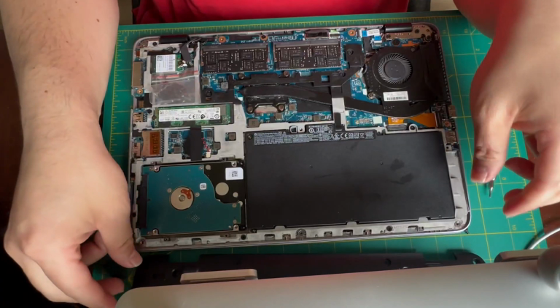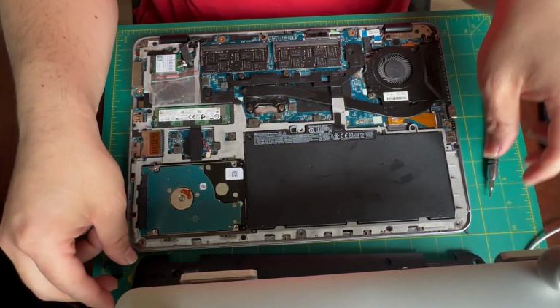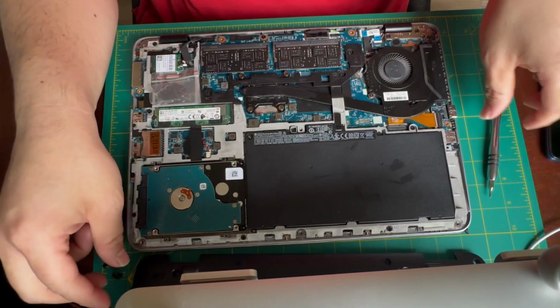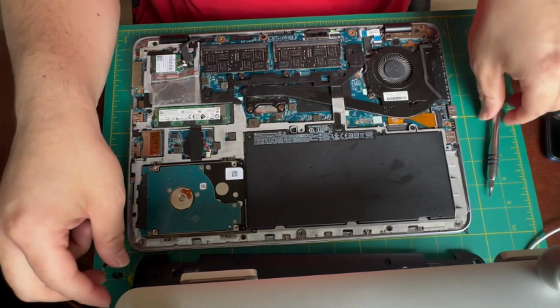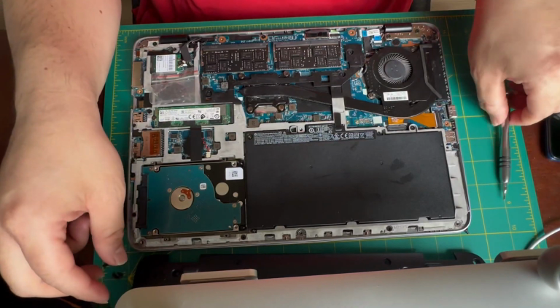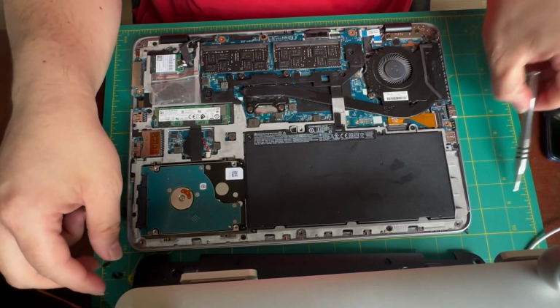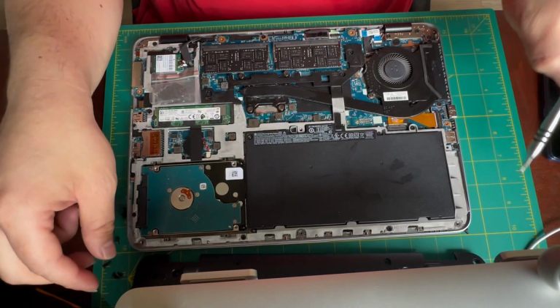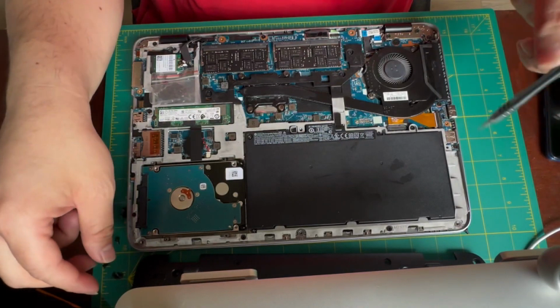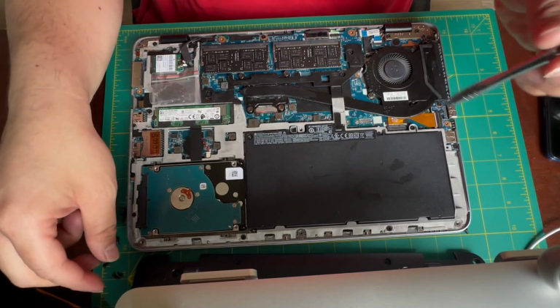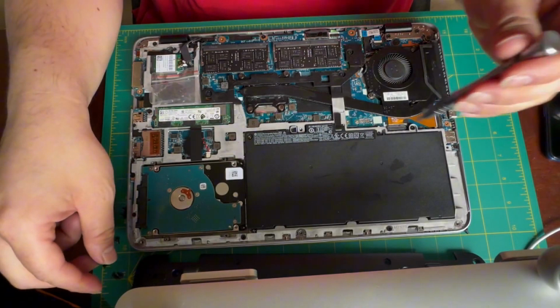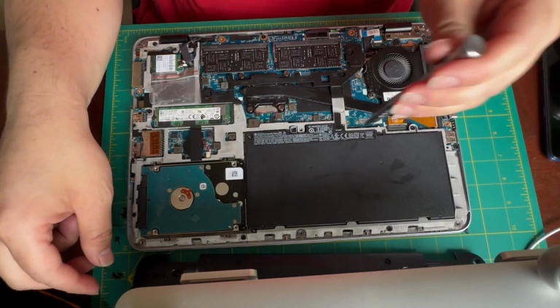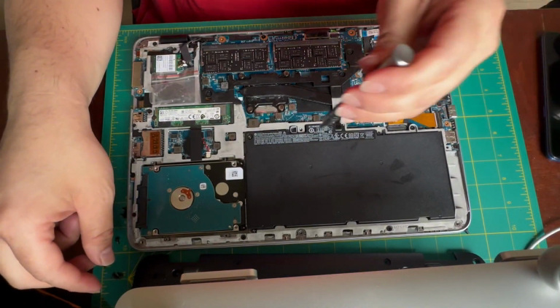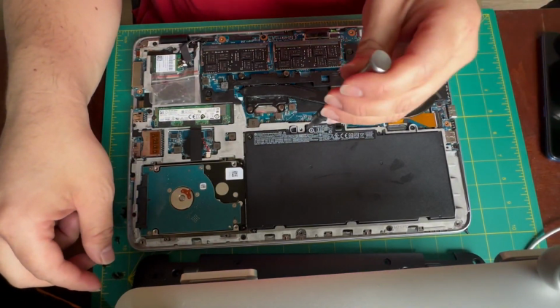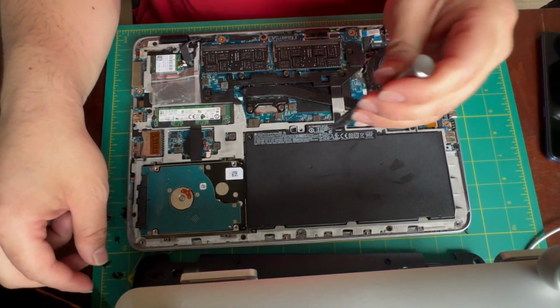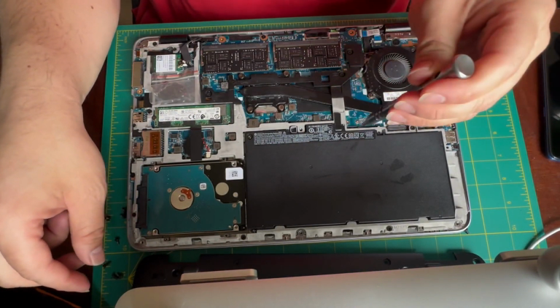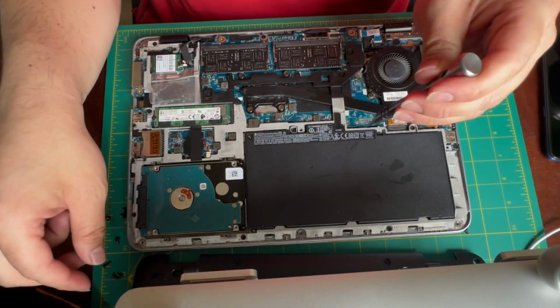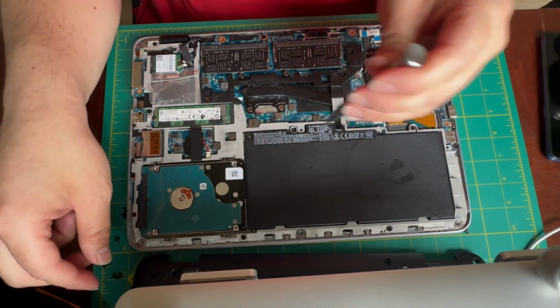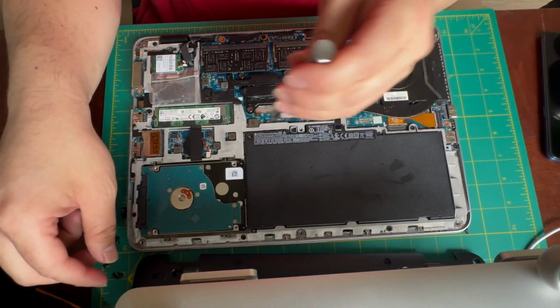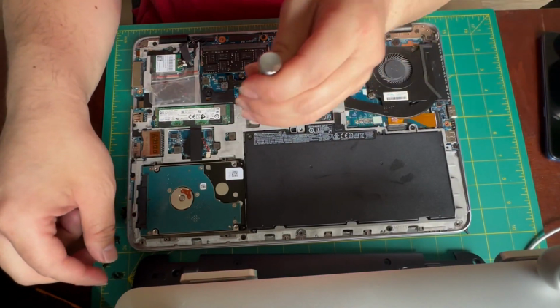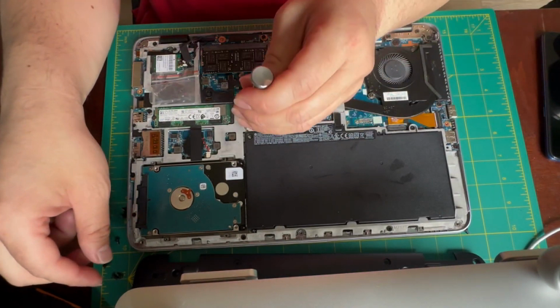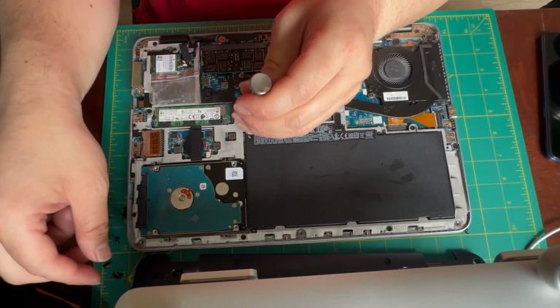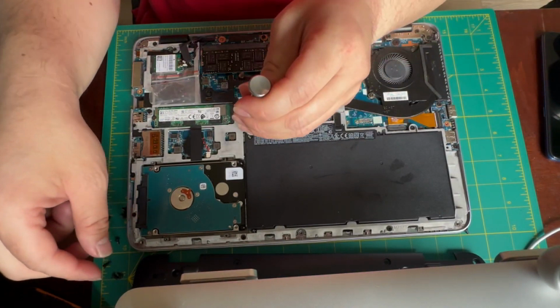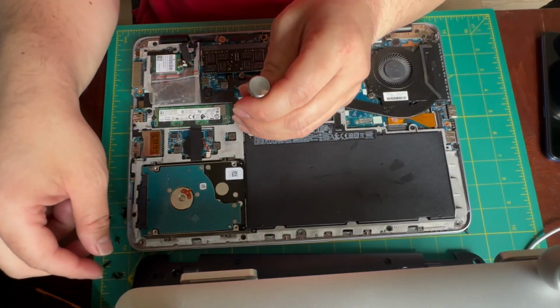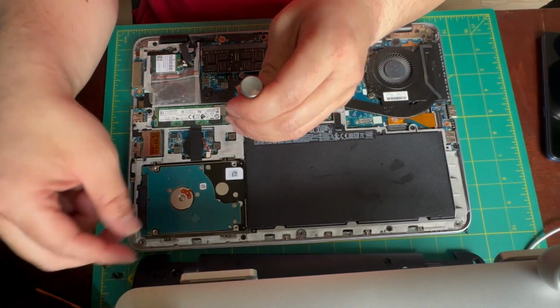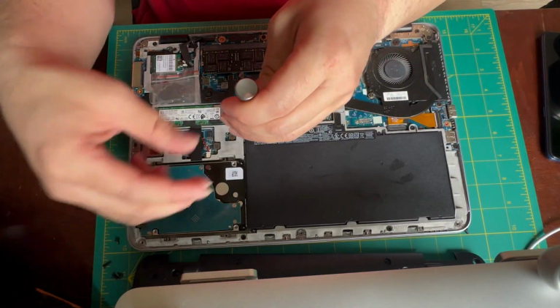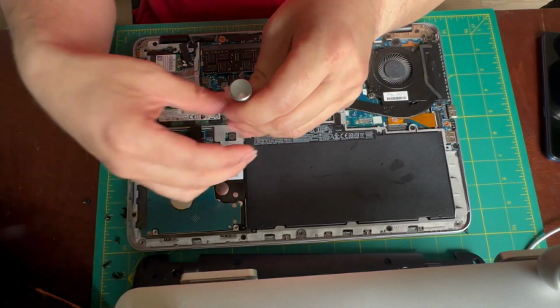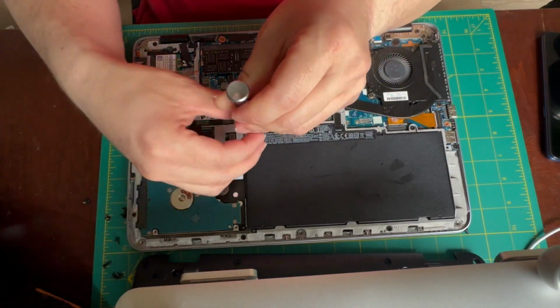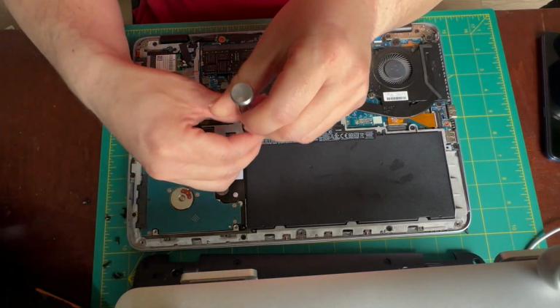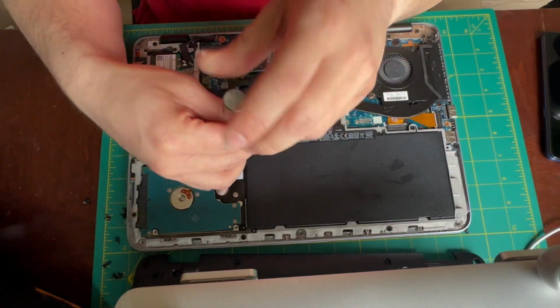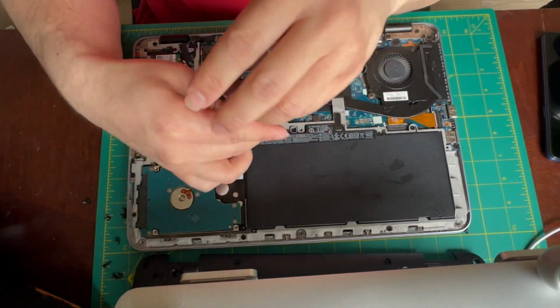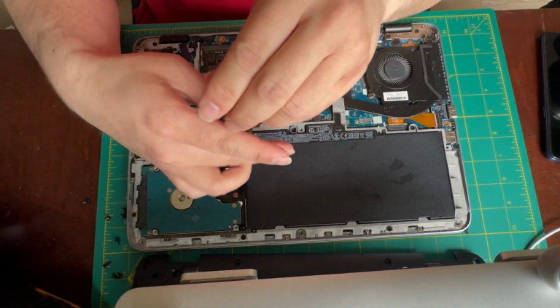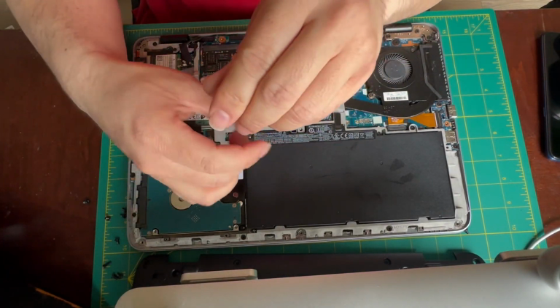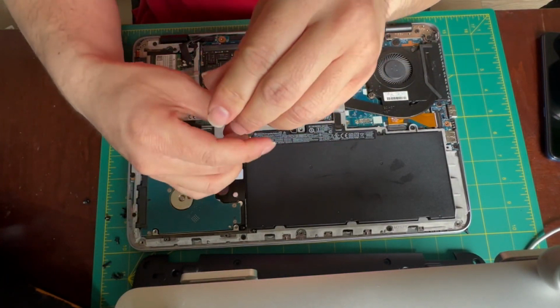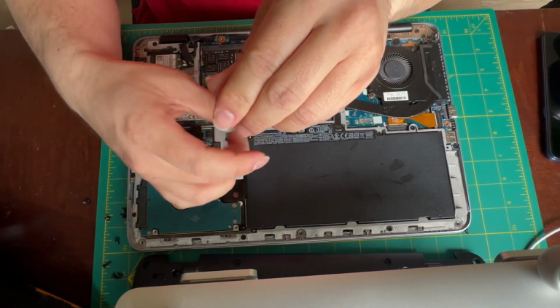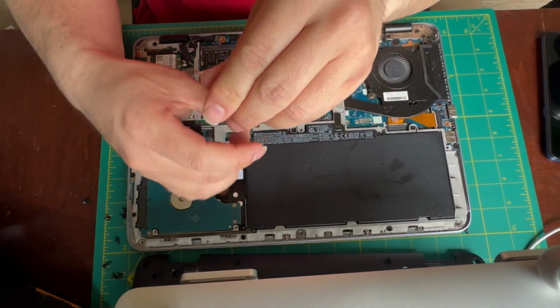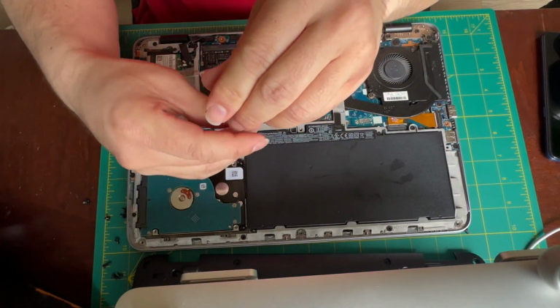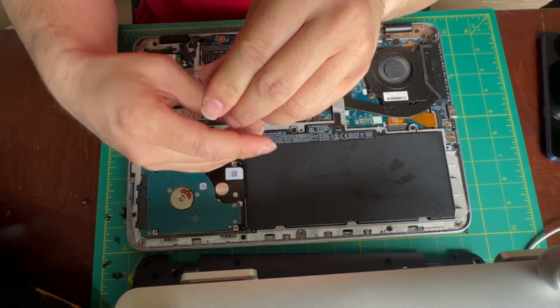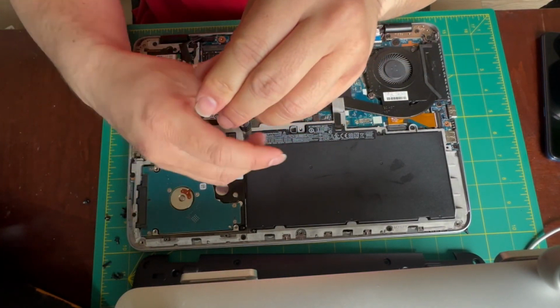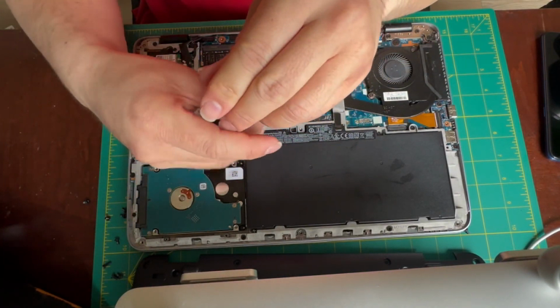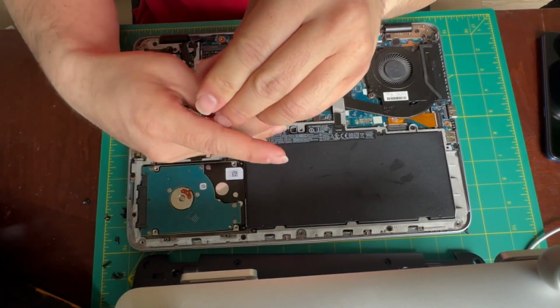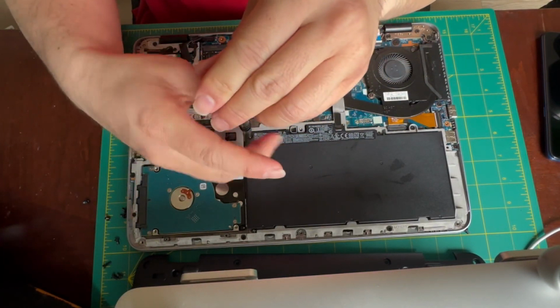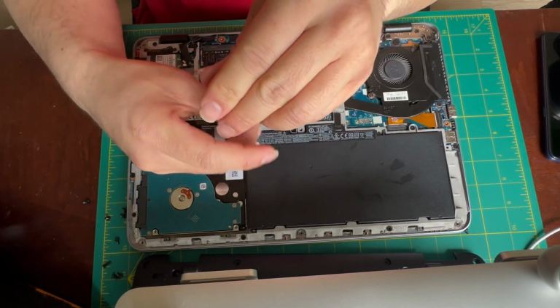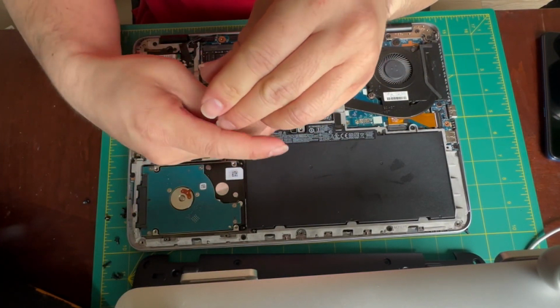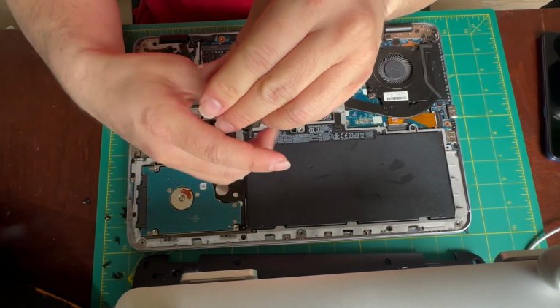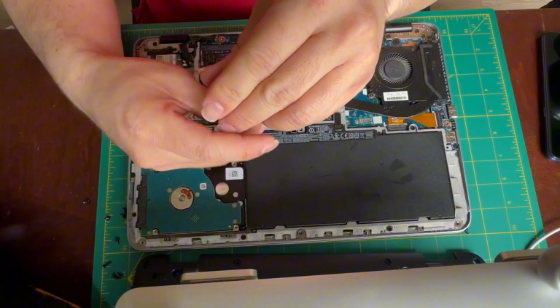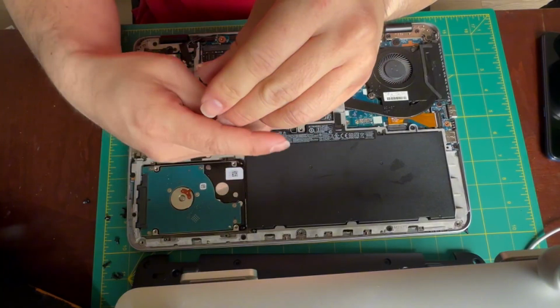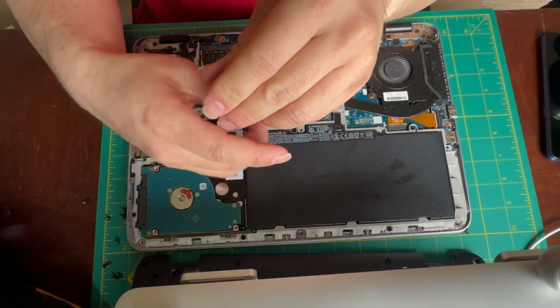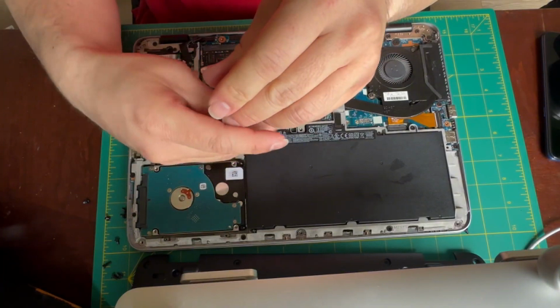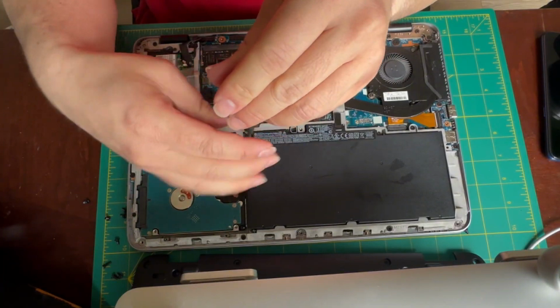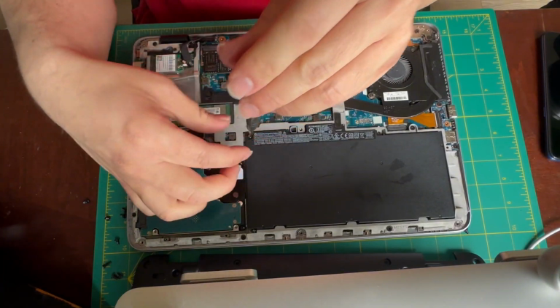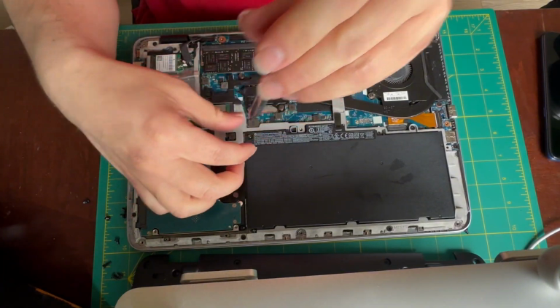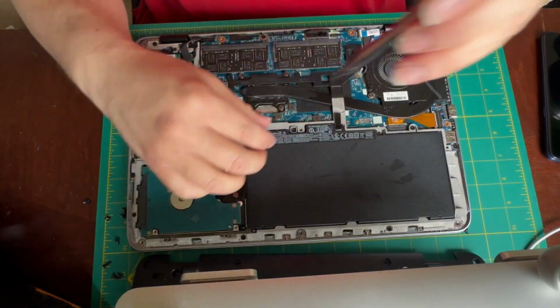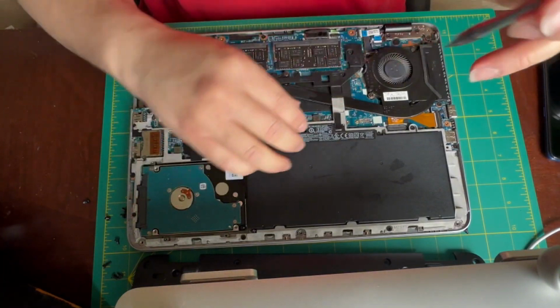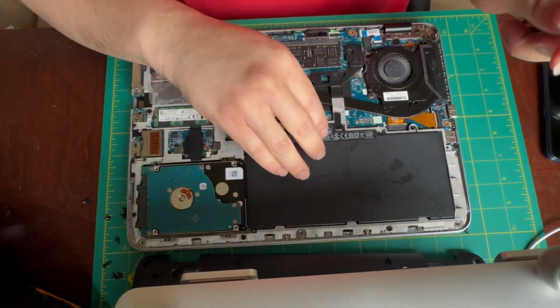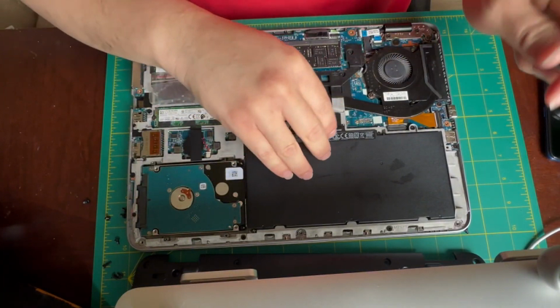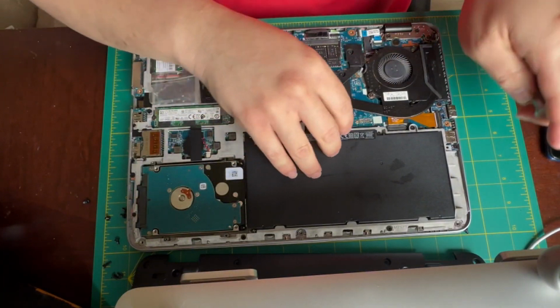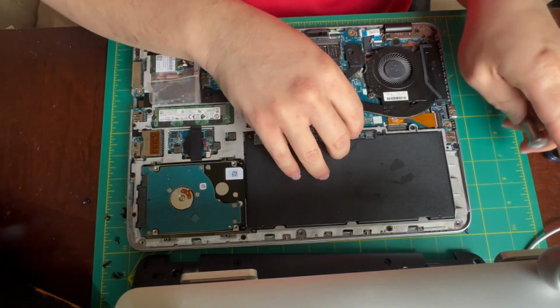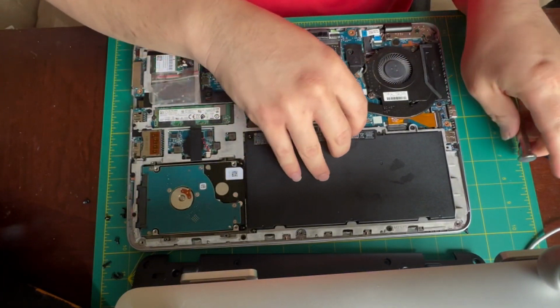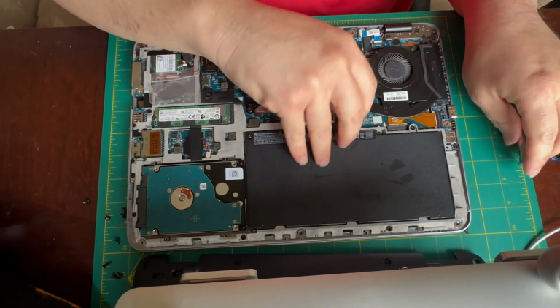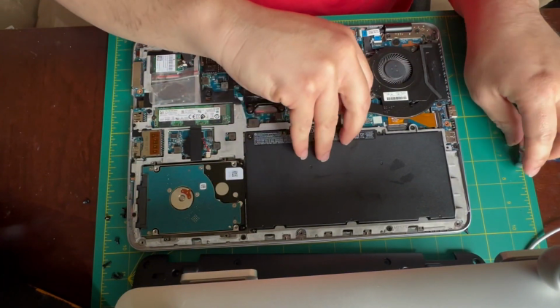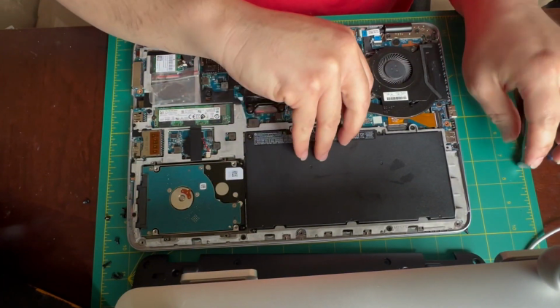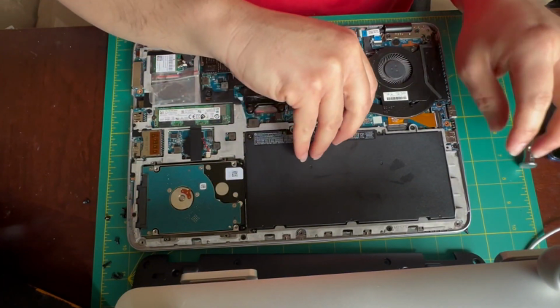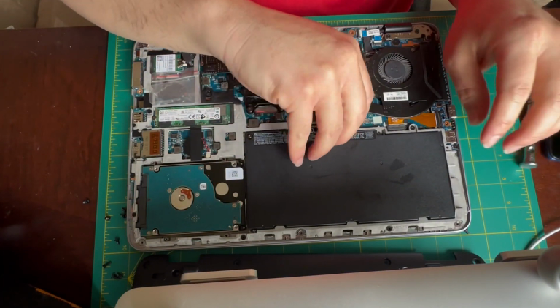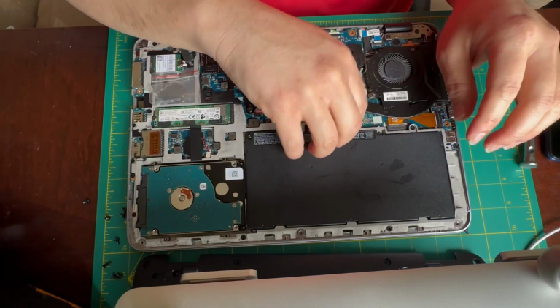Next I will be removing the battery. It's very important to disconnect the battery so that you don't short out any components when you replace the LCD.